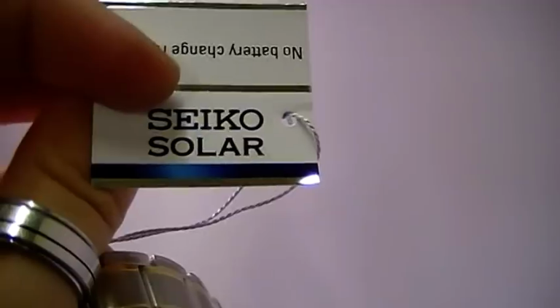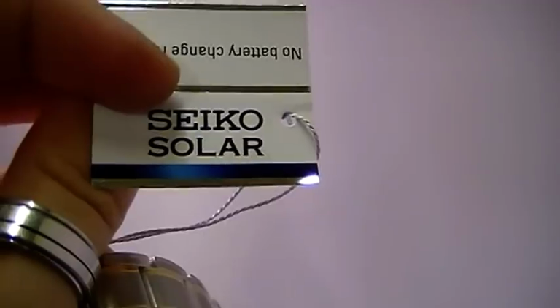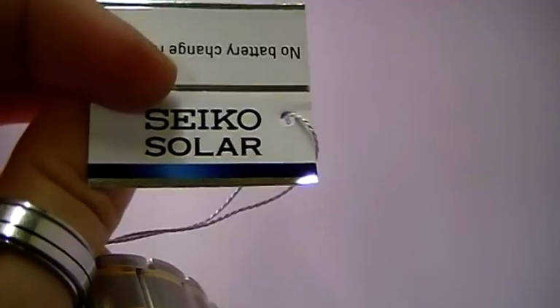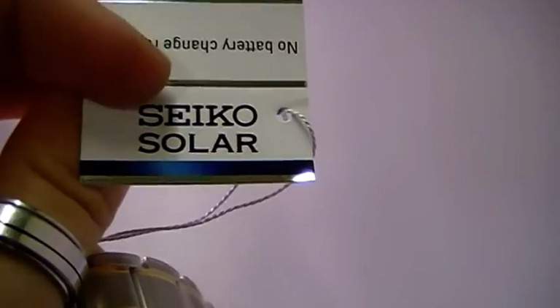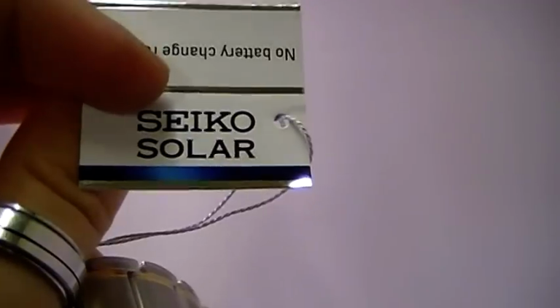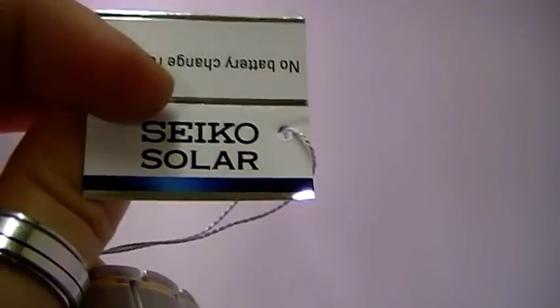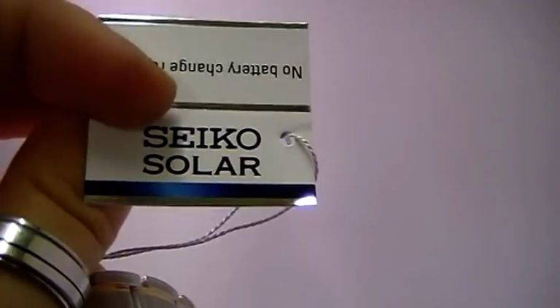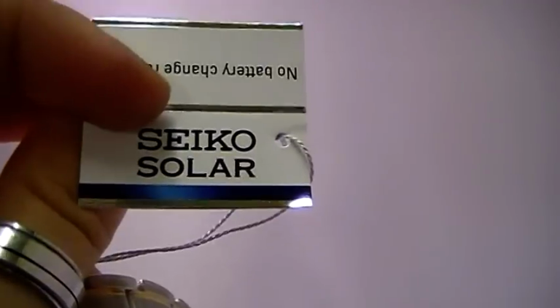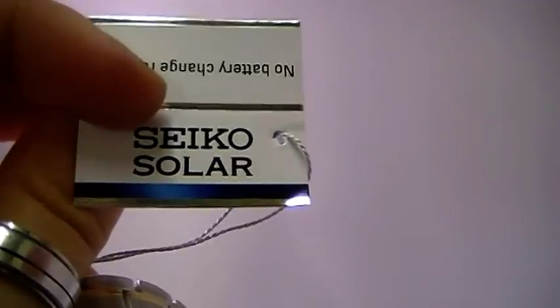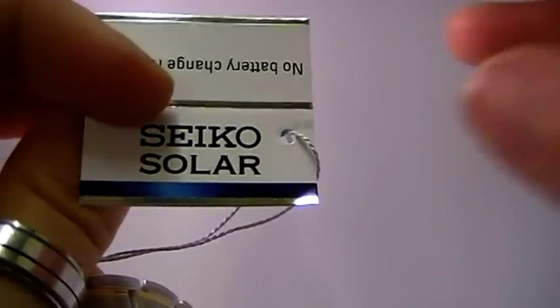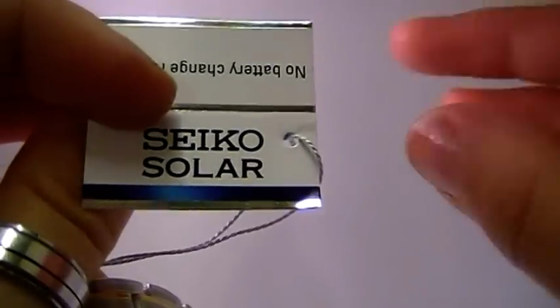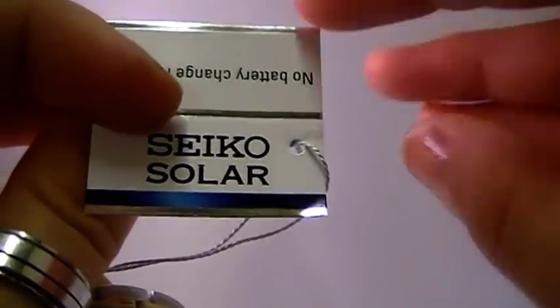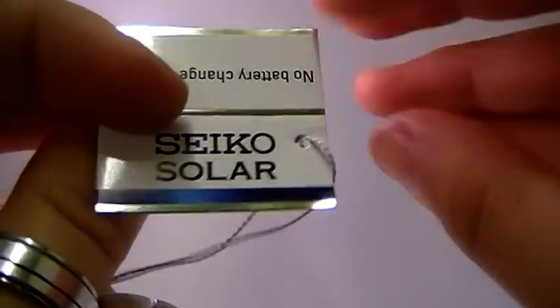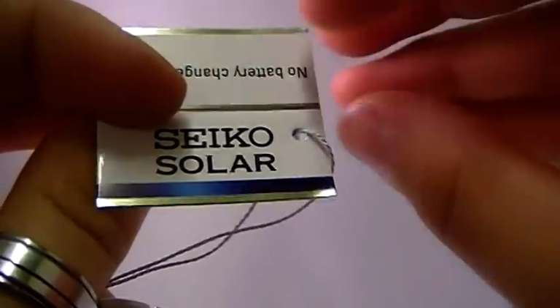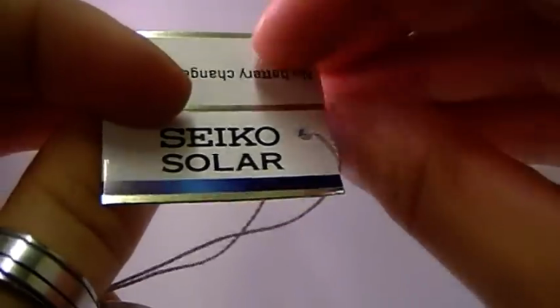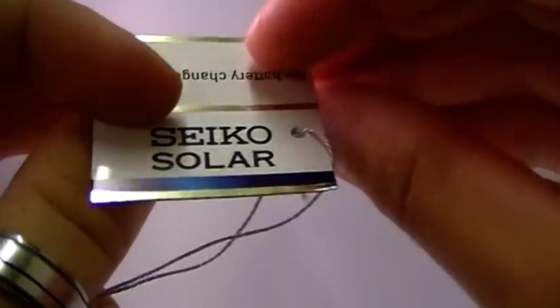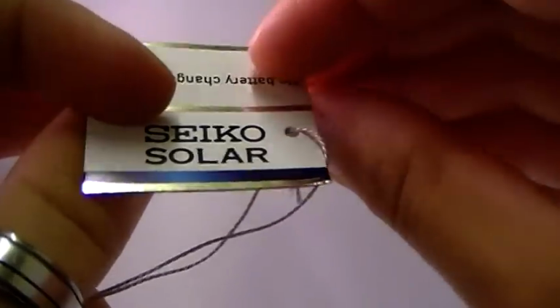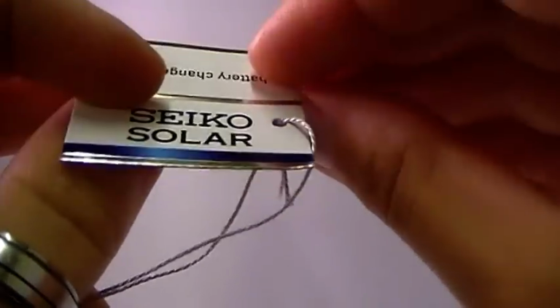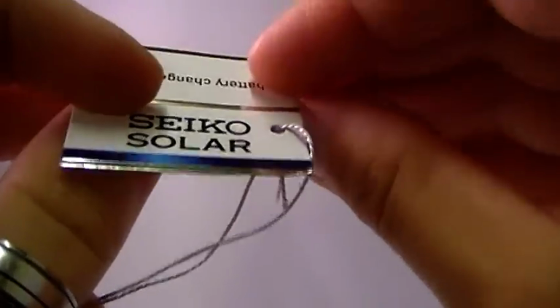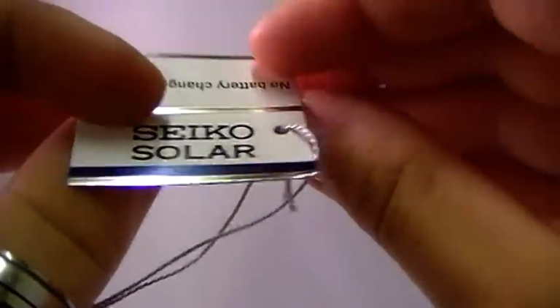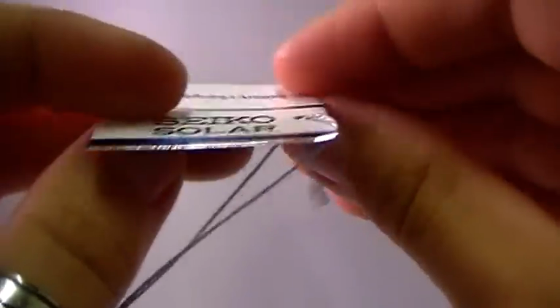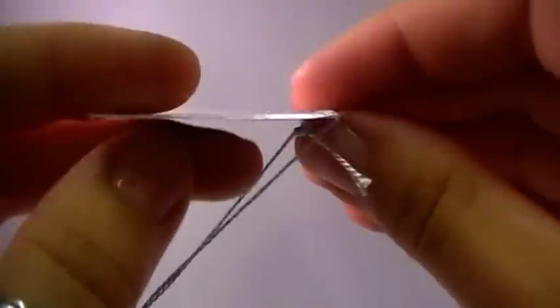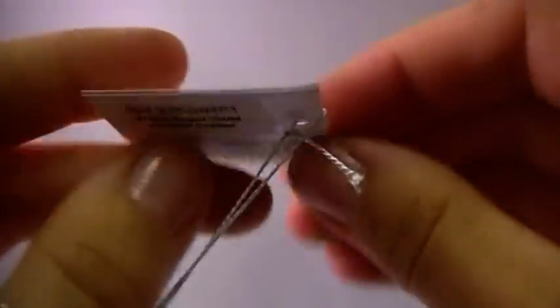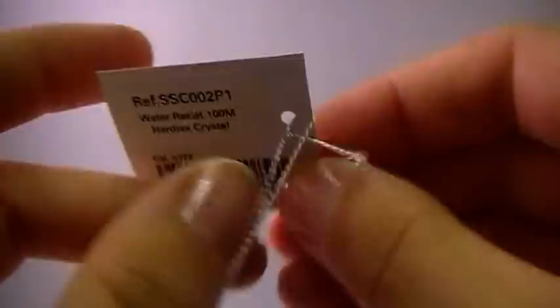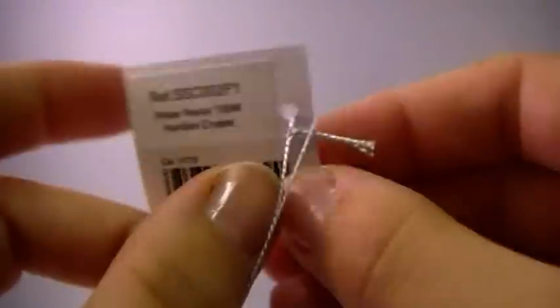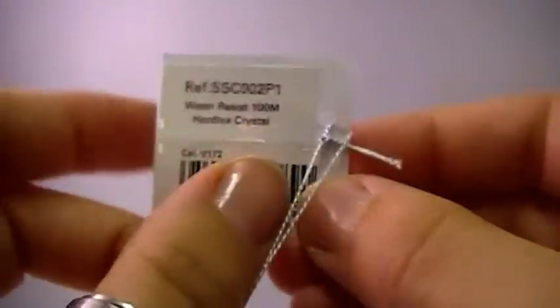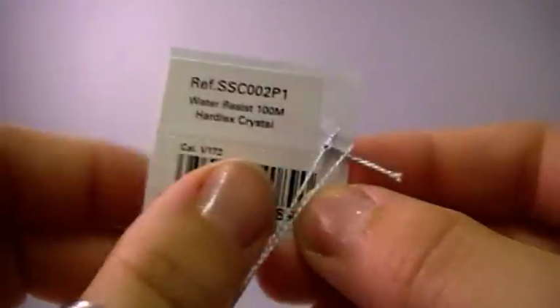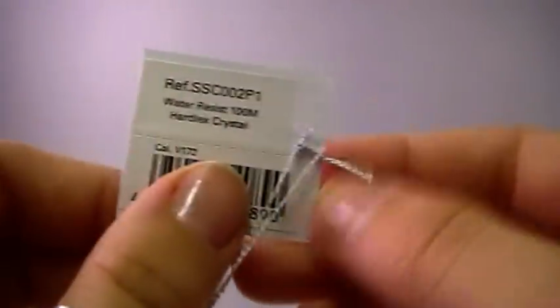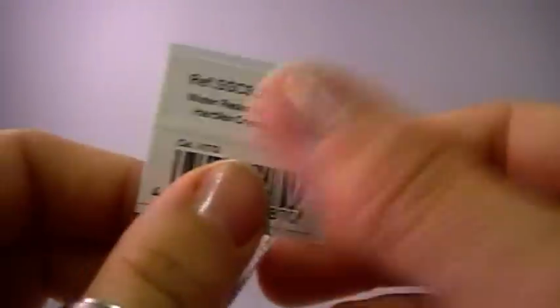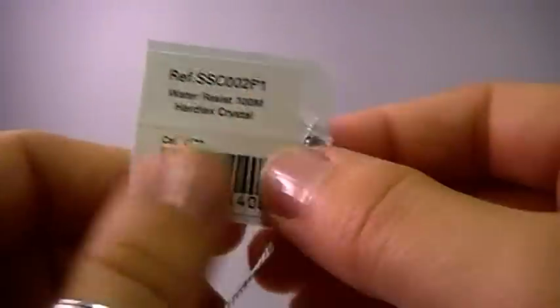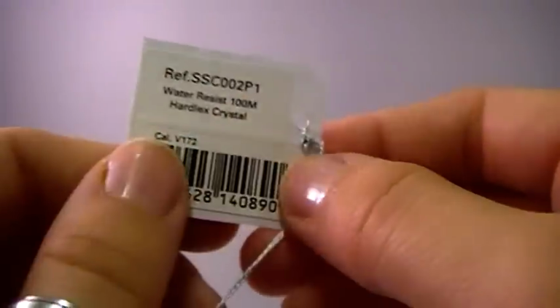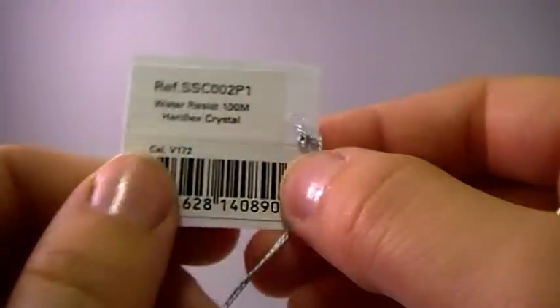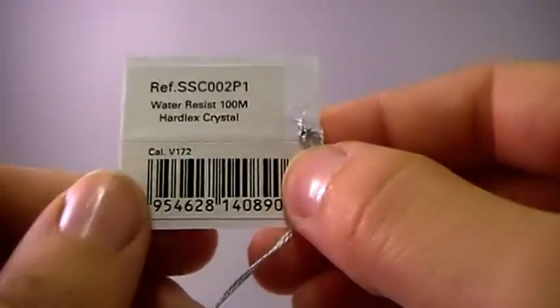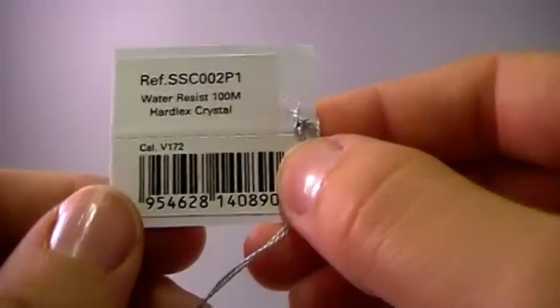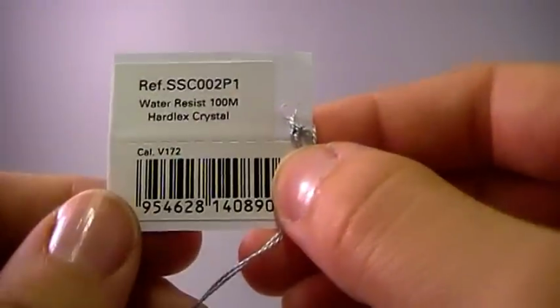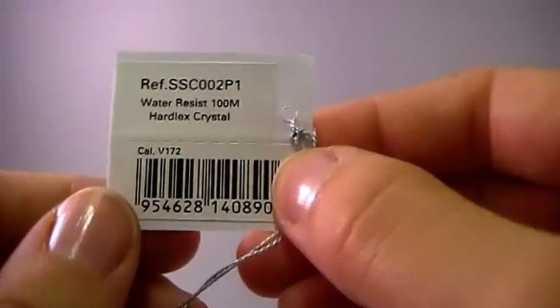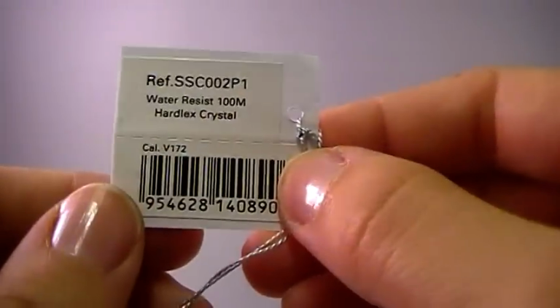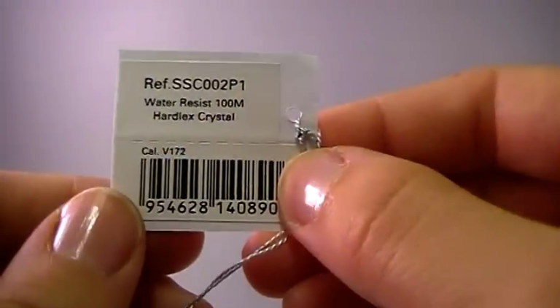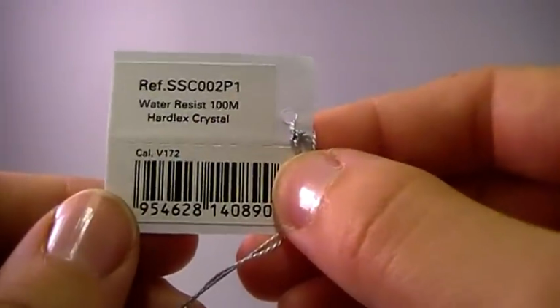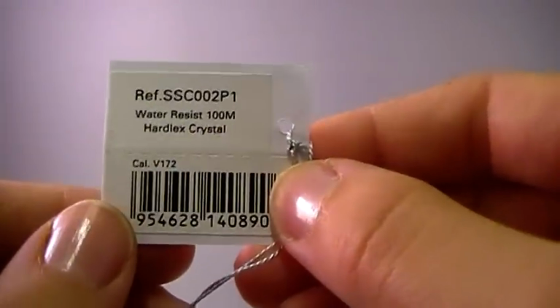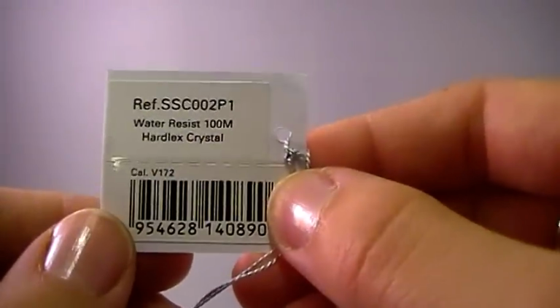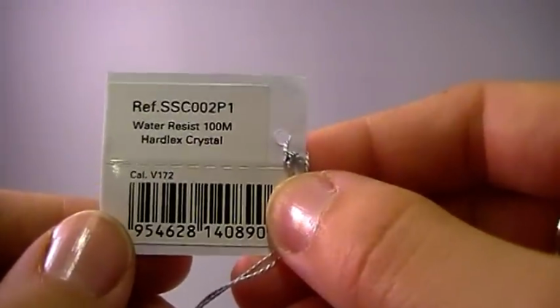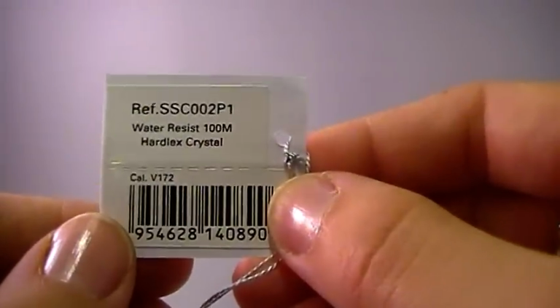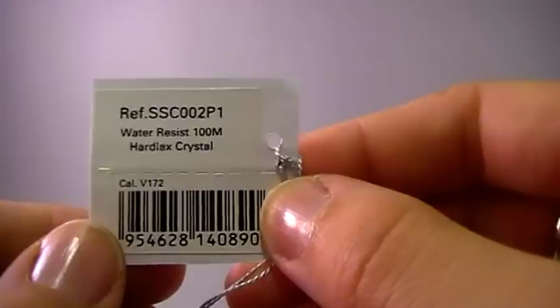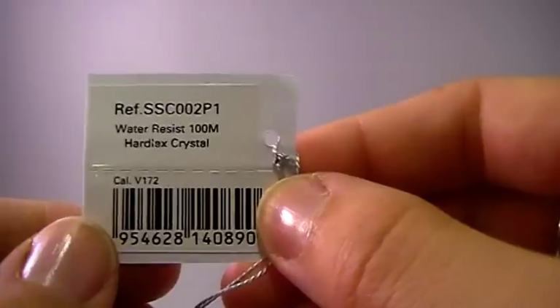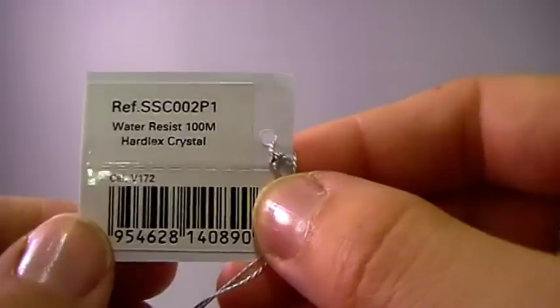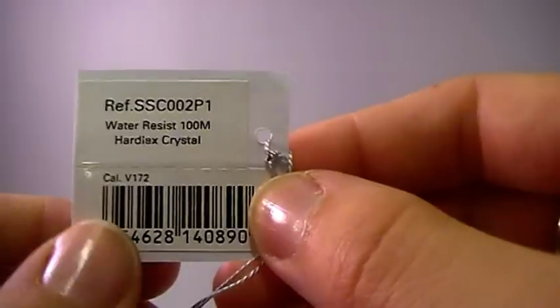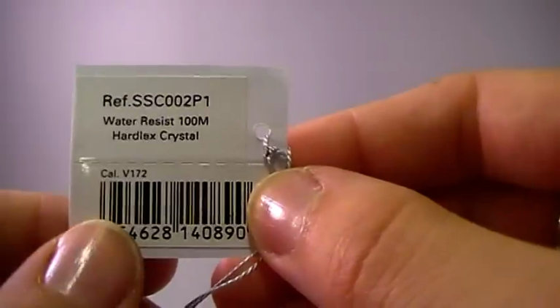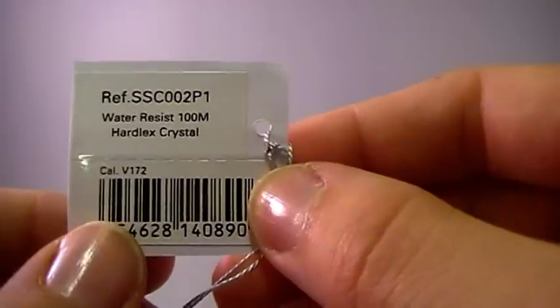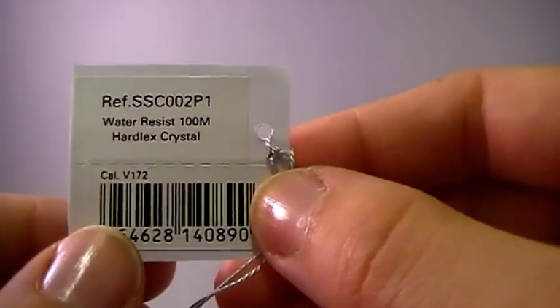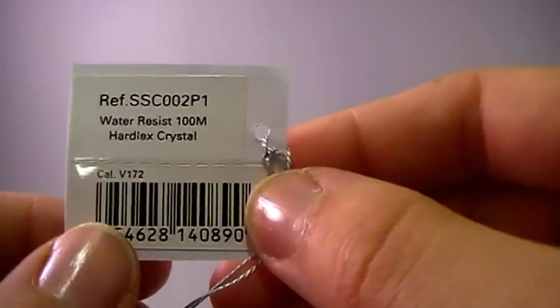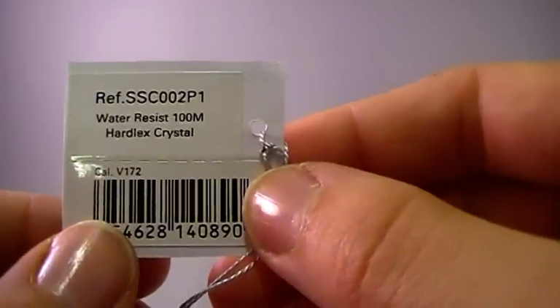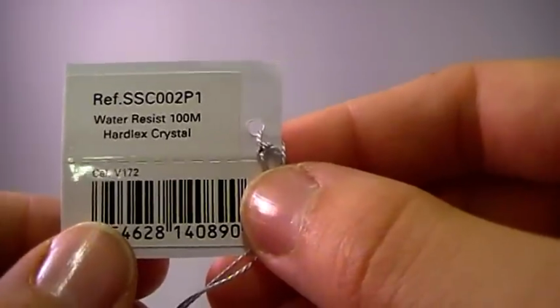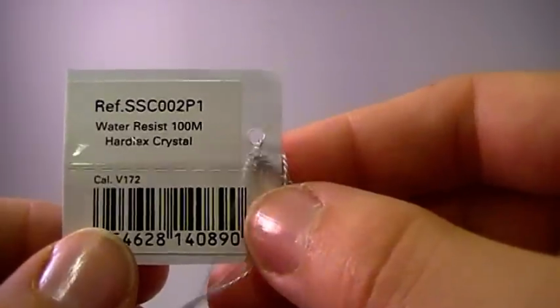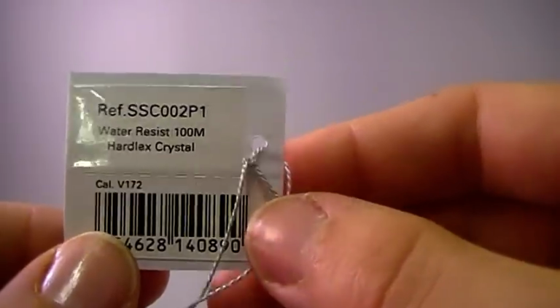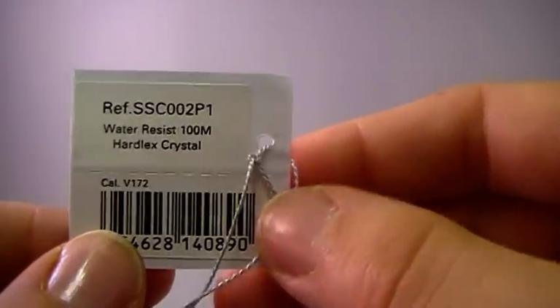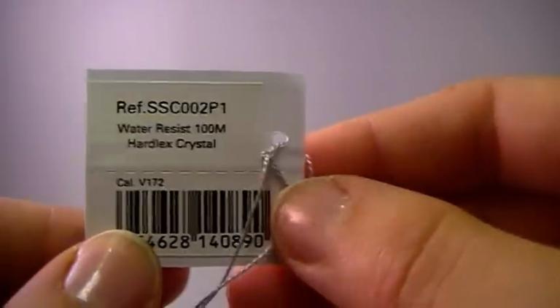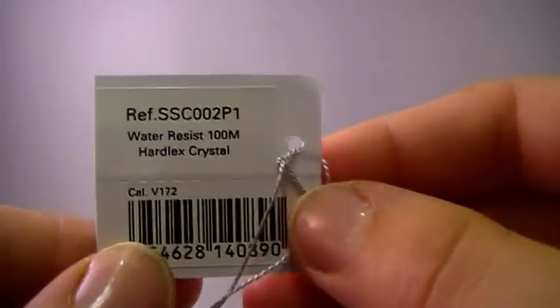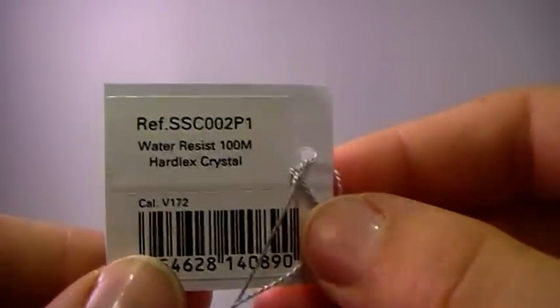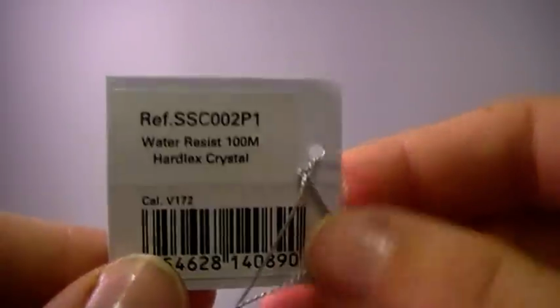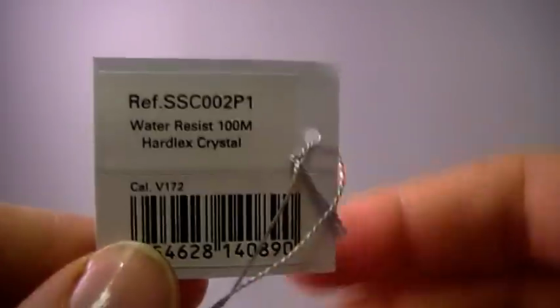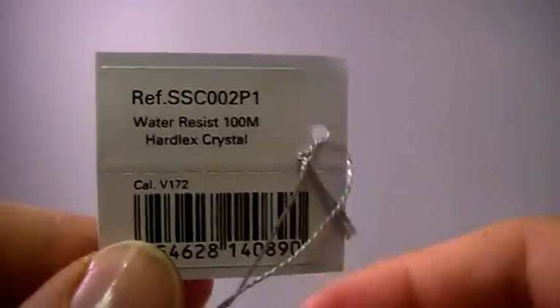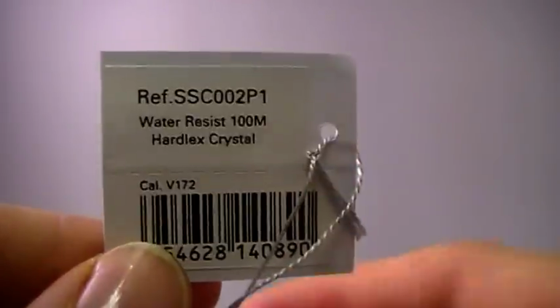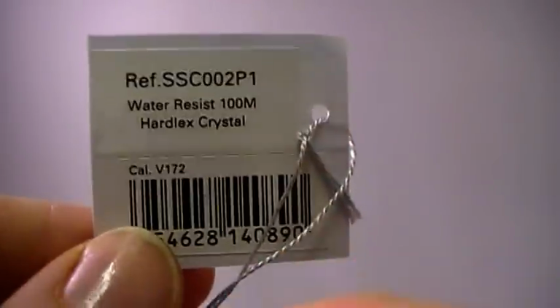Gent Seiko Solar Chronograph Watch, model number SSC002P1.